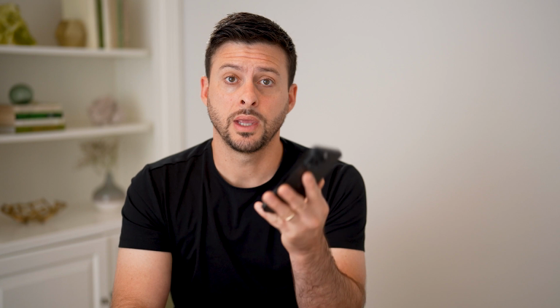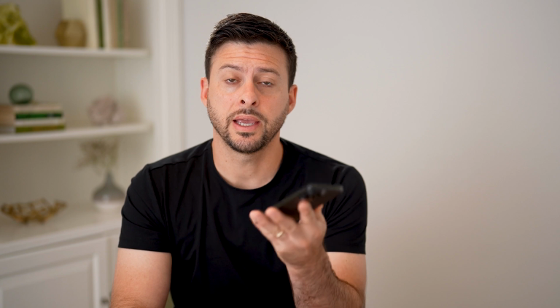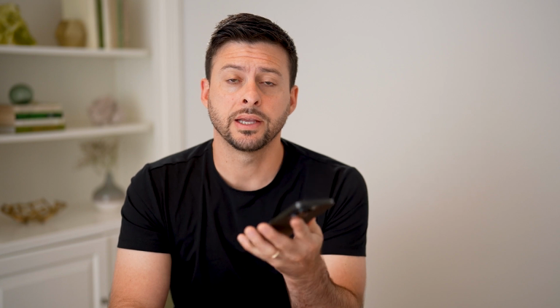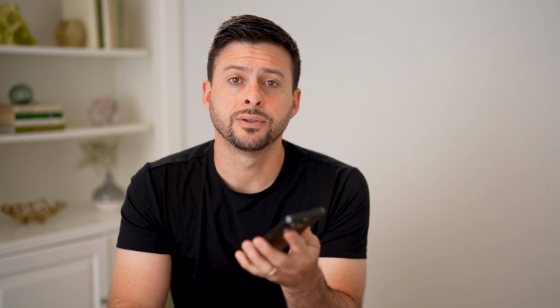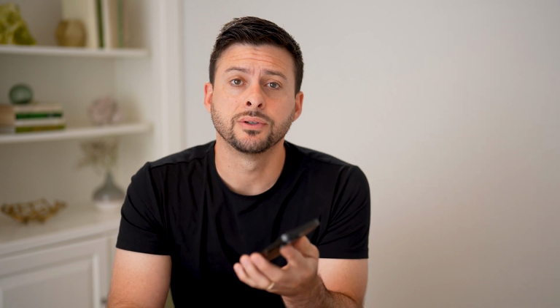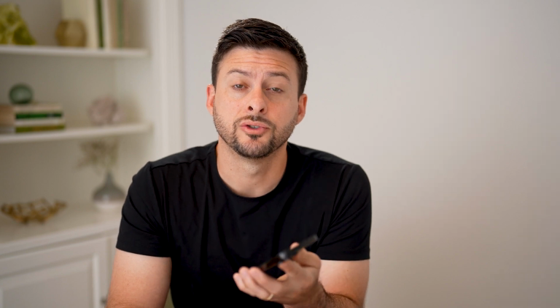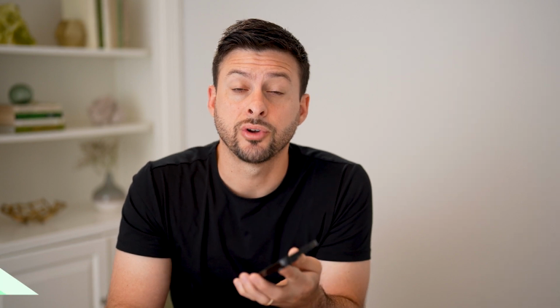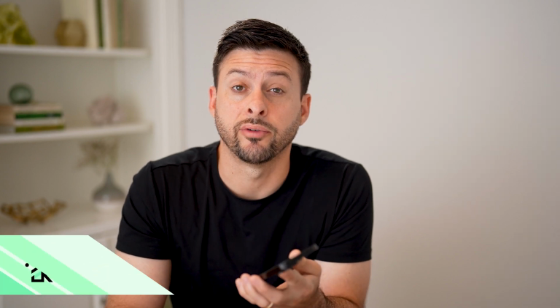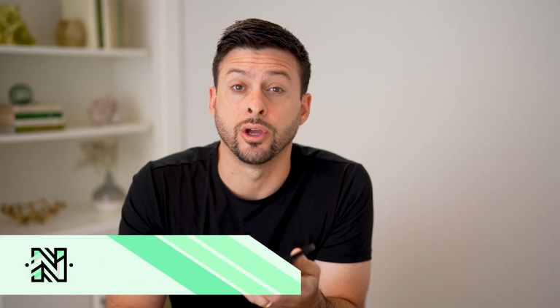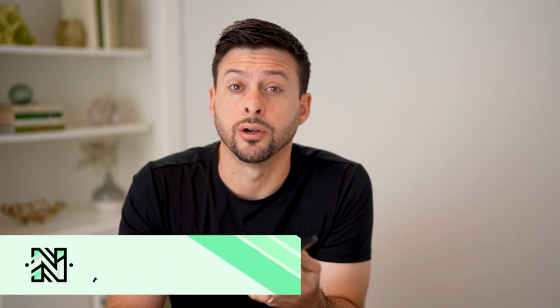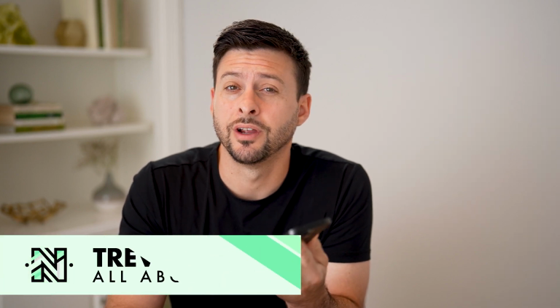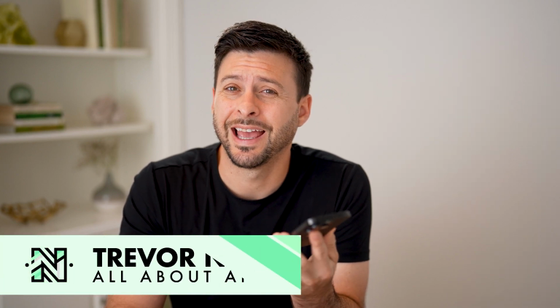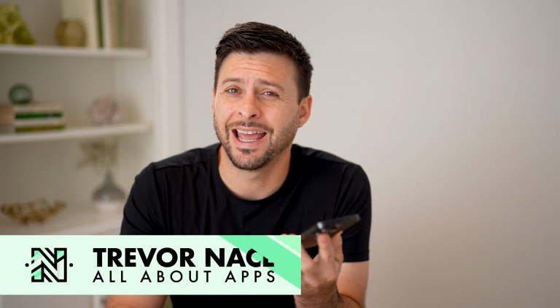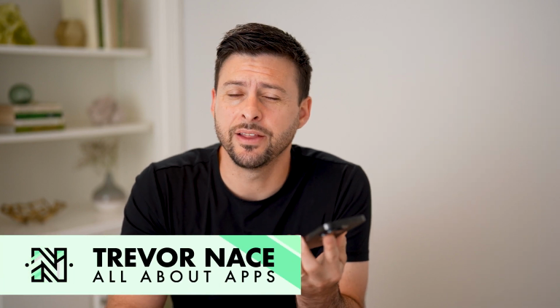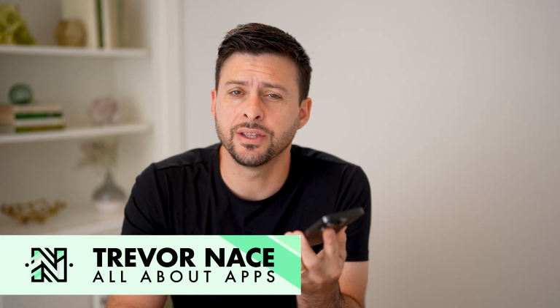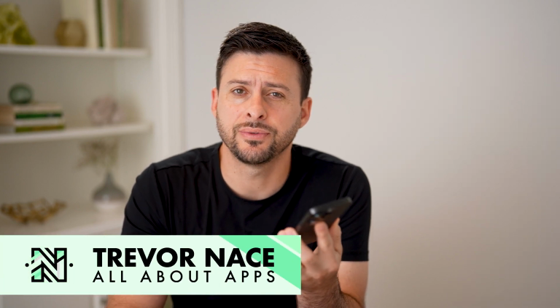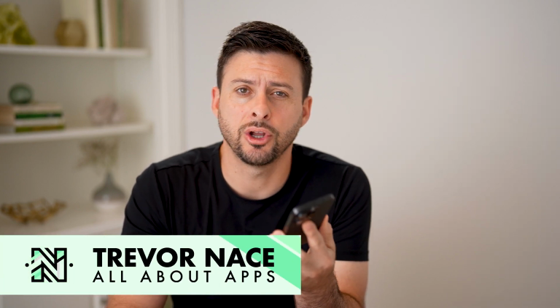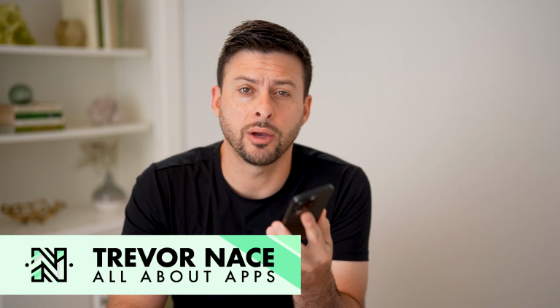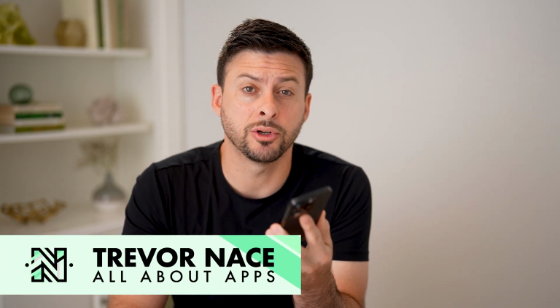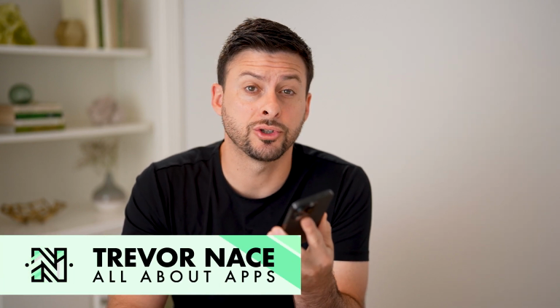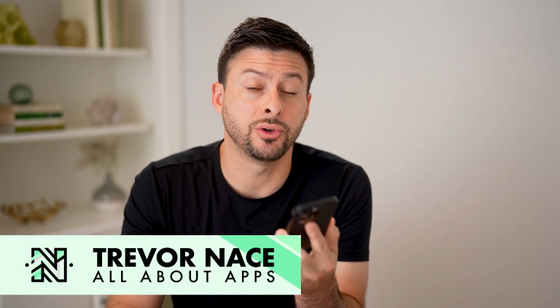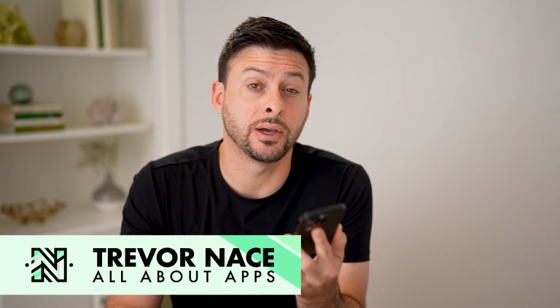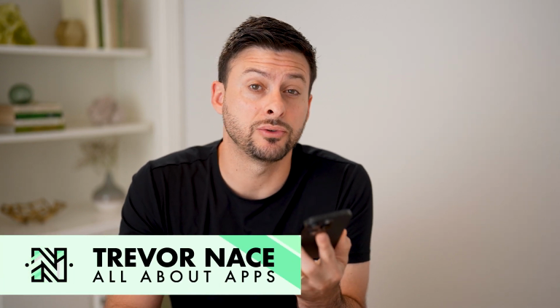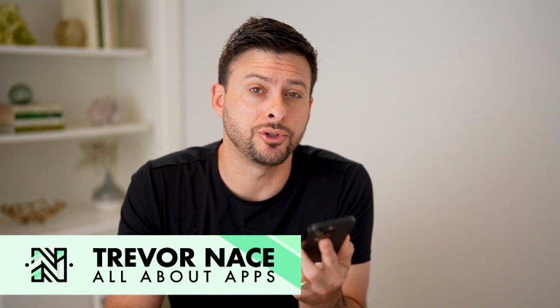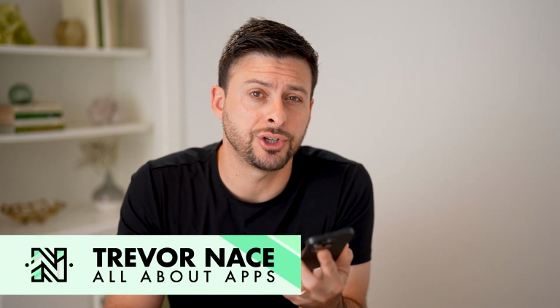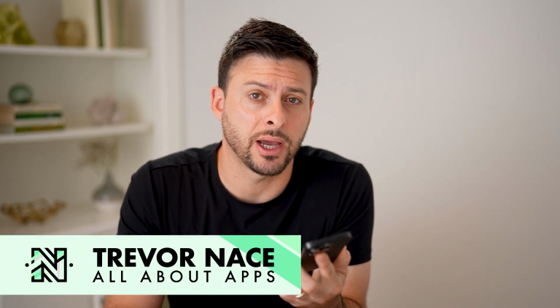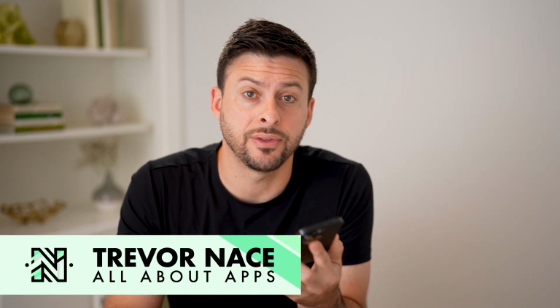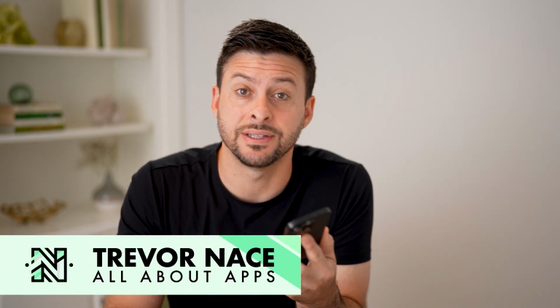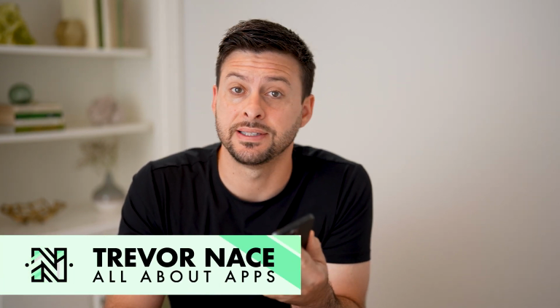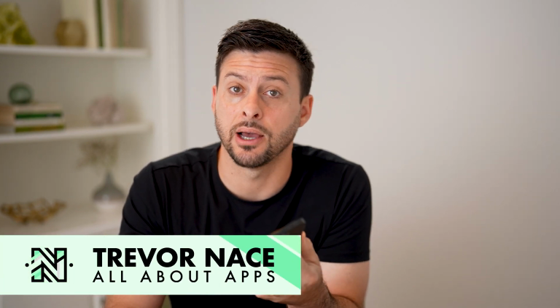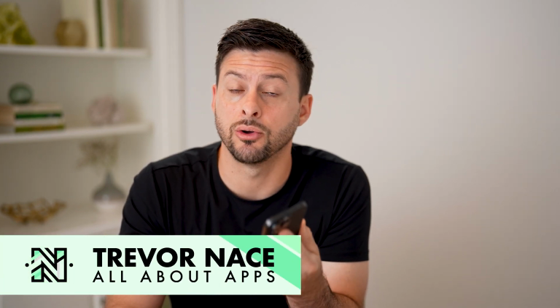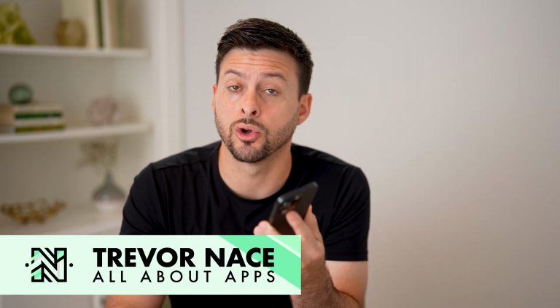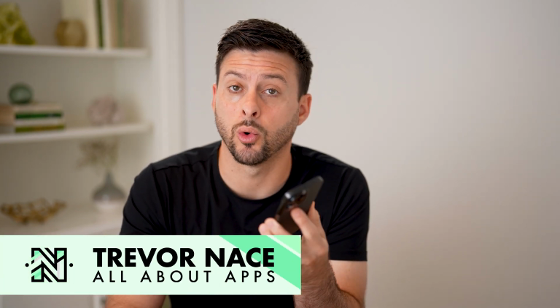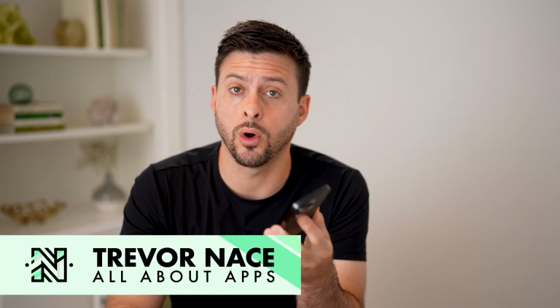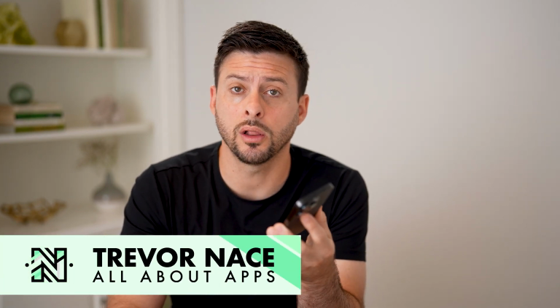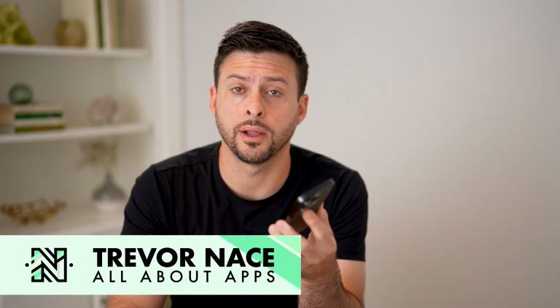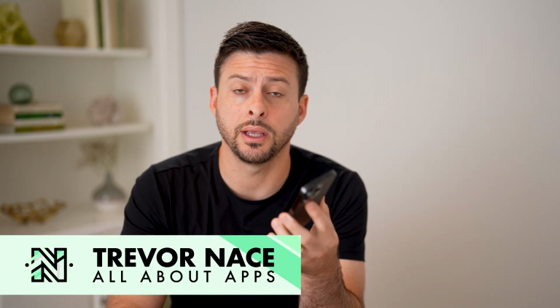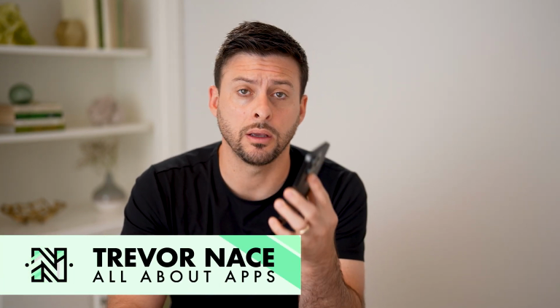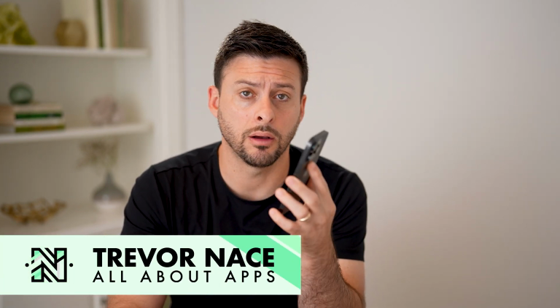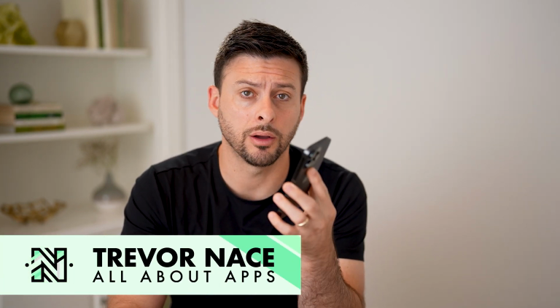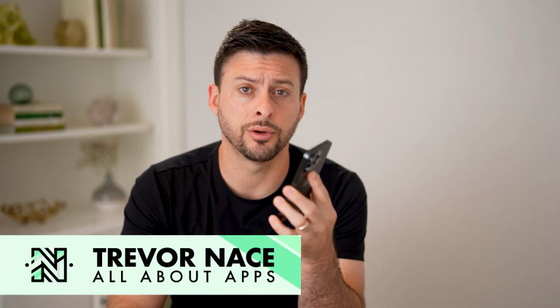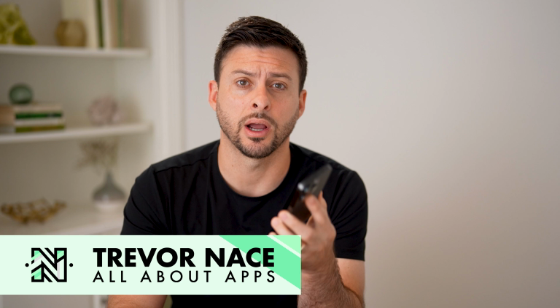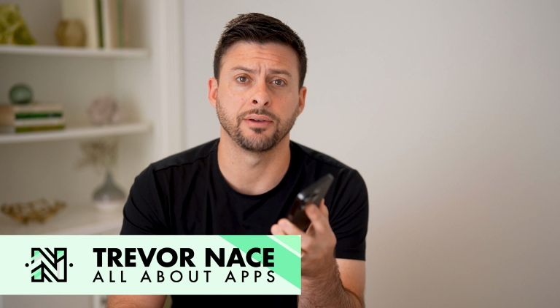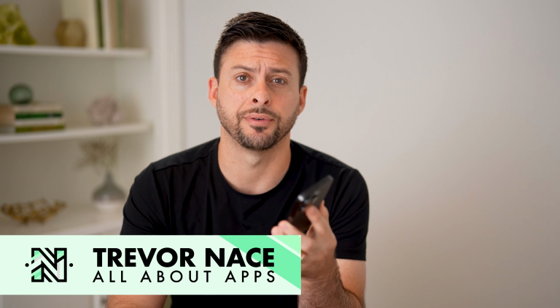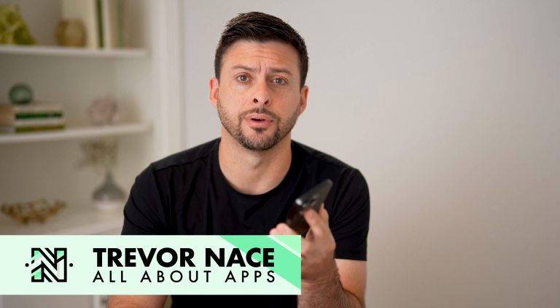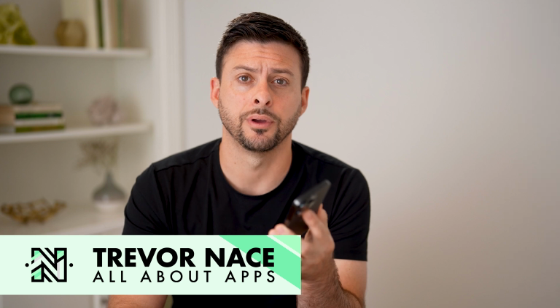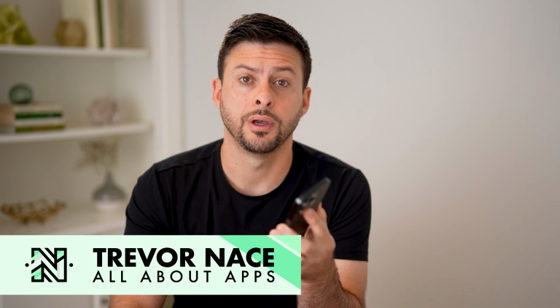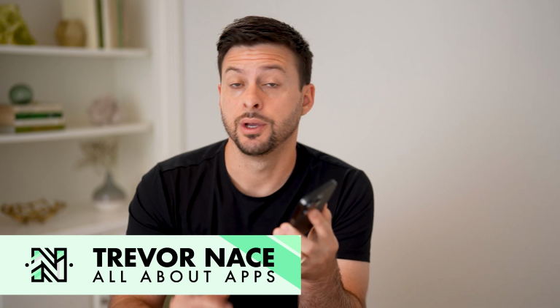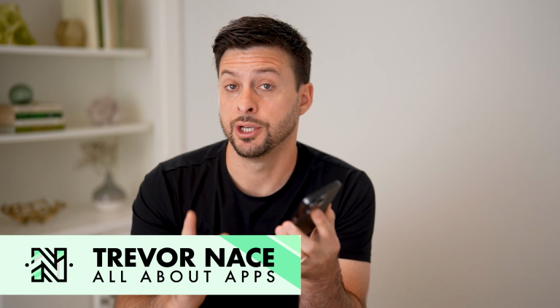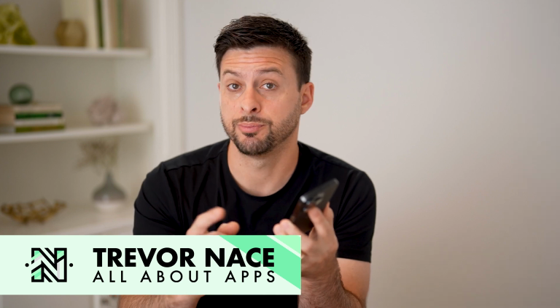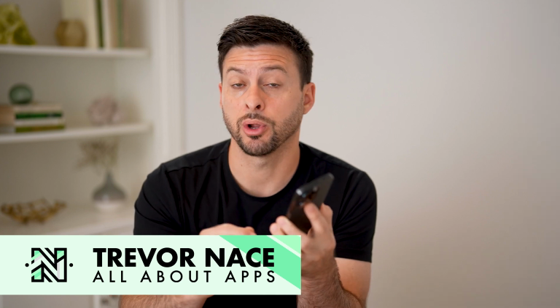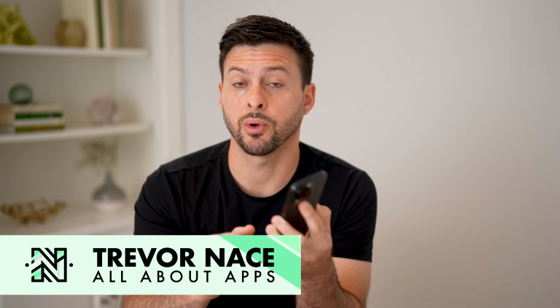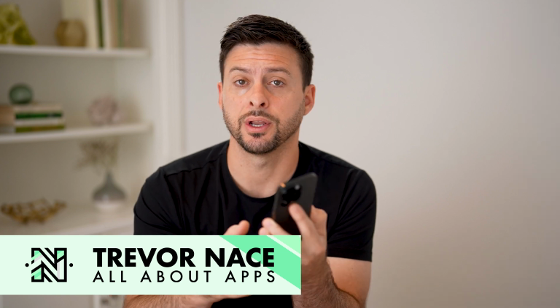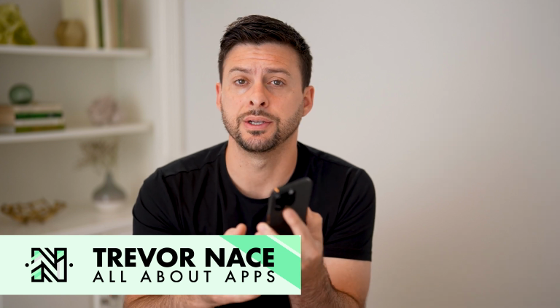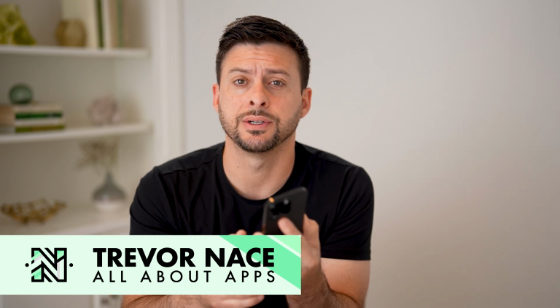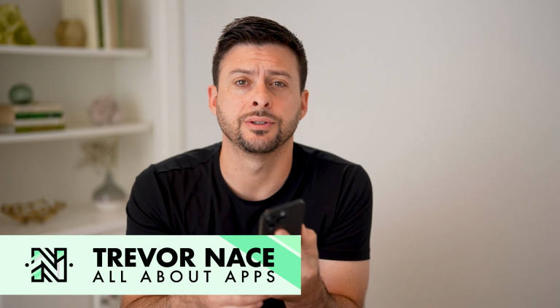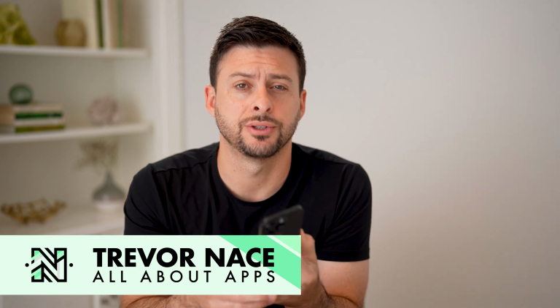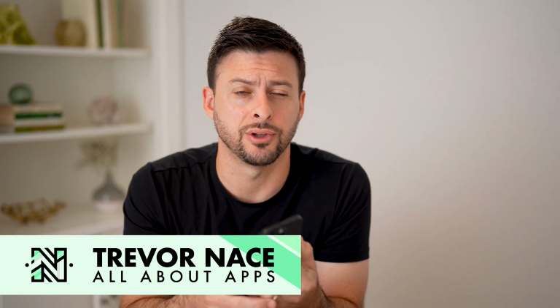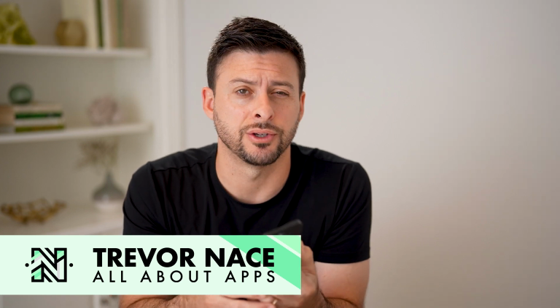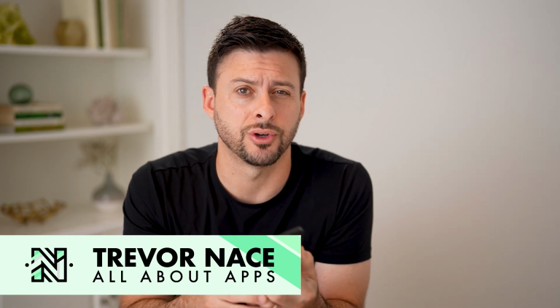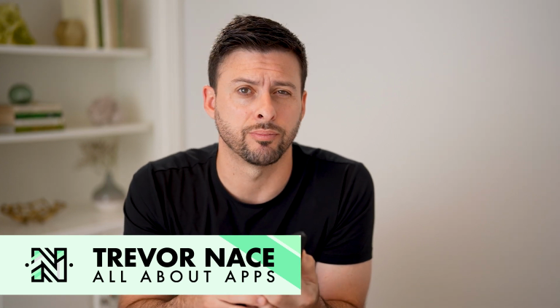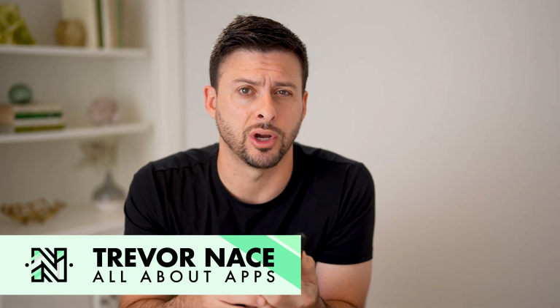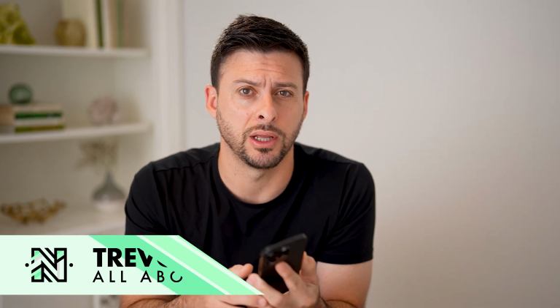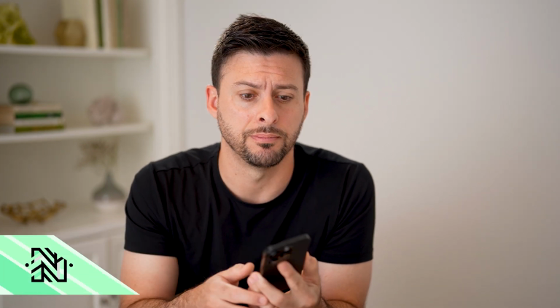Hey guys, Trevor here. And in this video, I'm going to show you how to check the sound quality on your iPhone. It's pretty quick and easy, so let's jump right in.